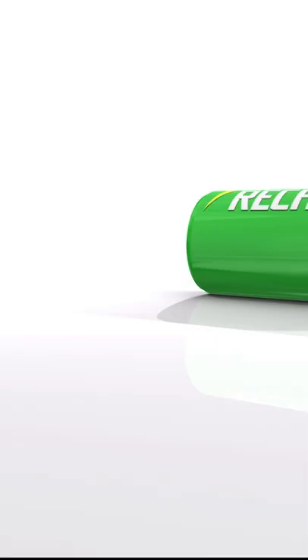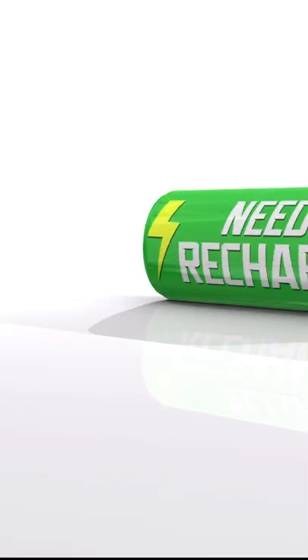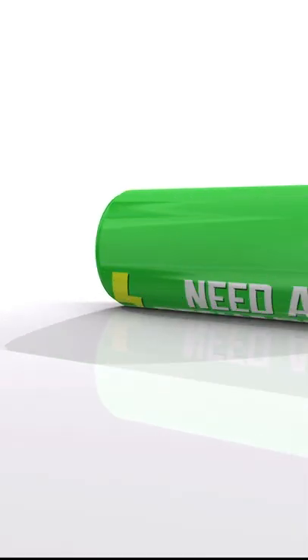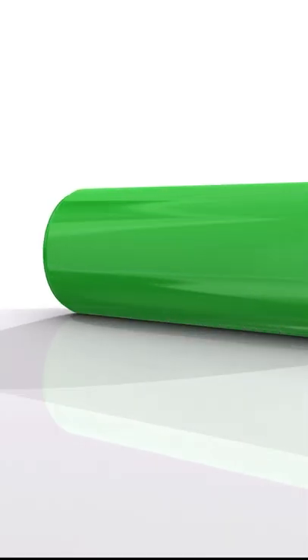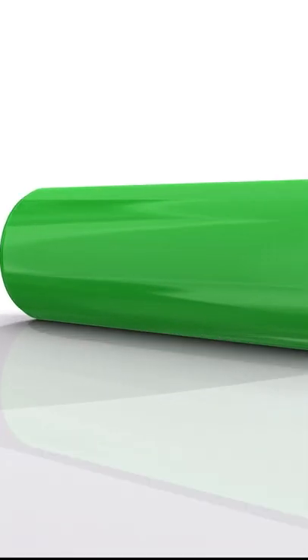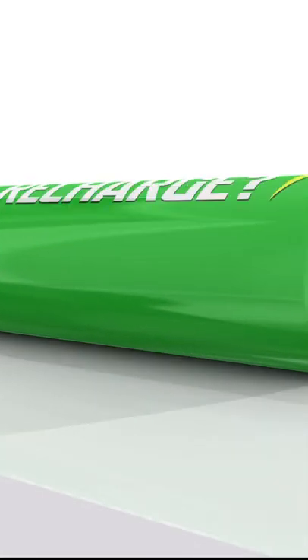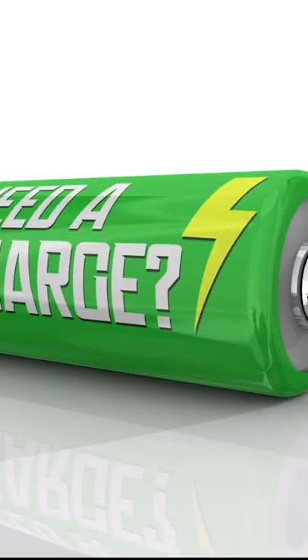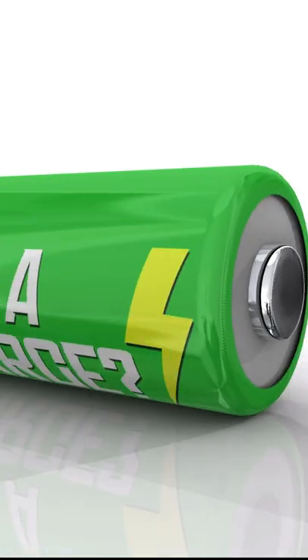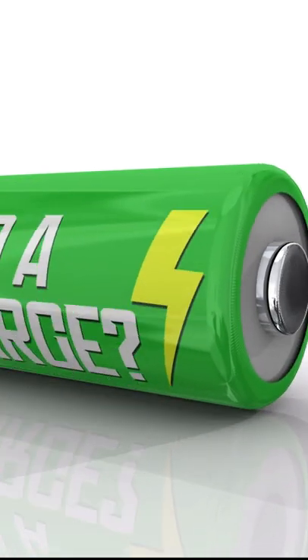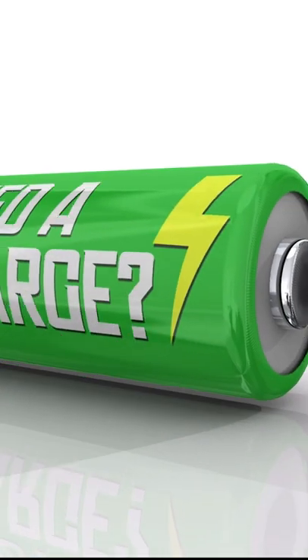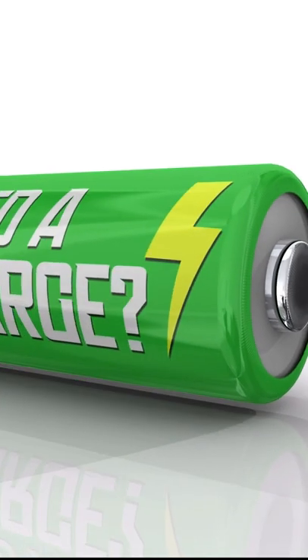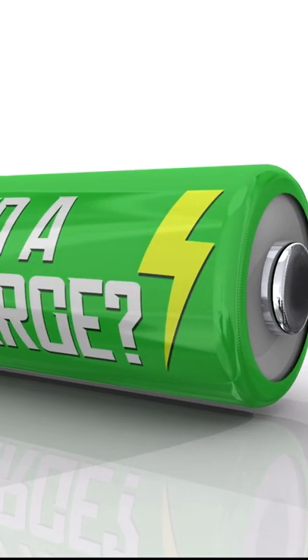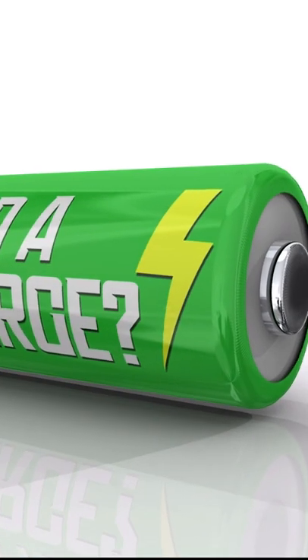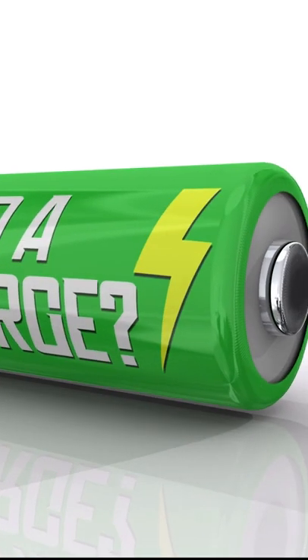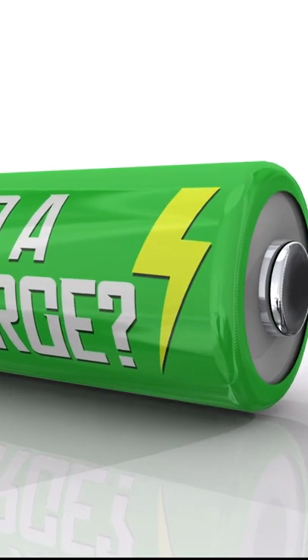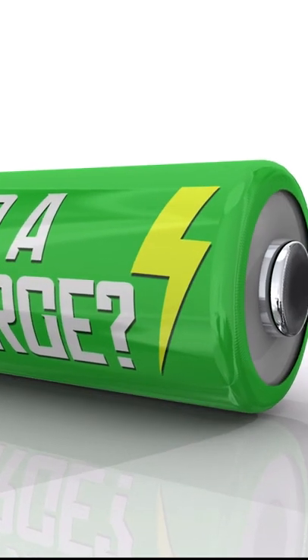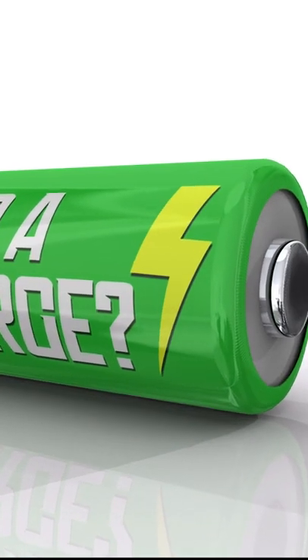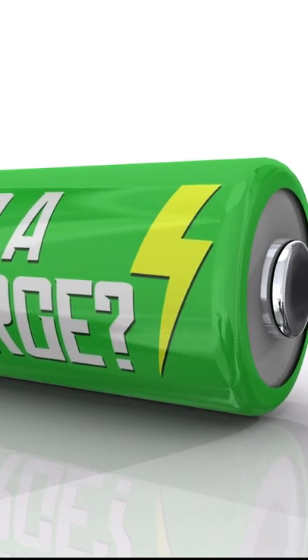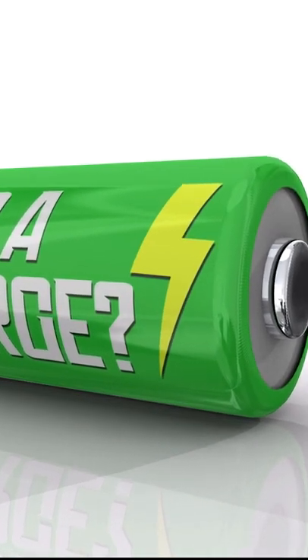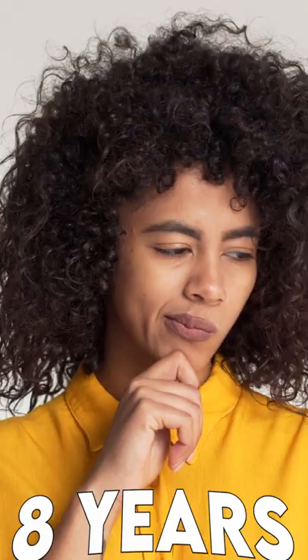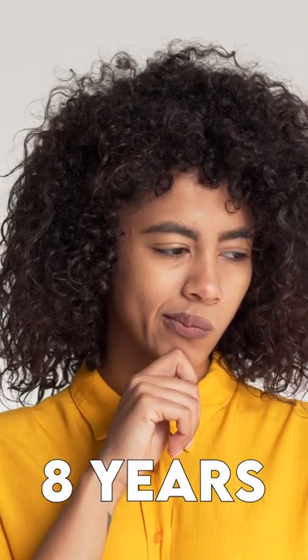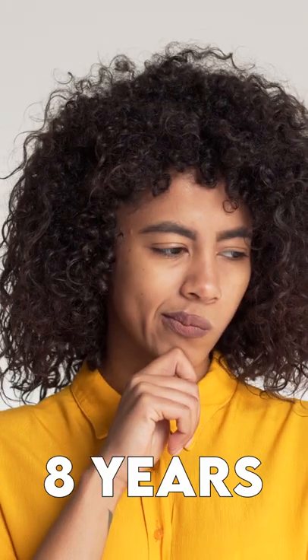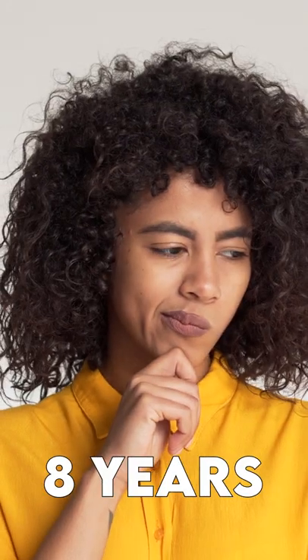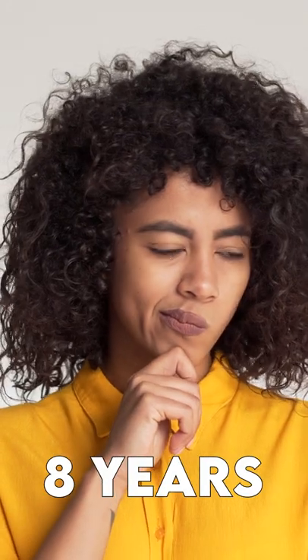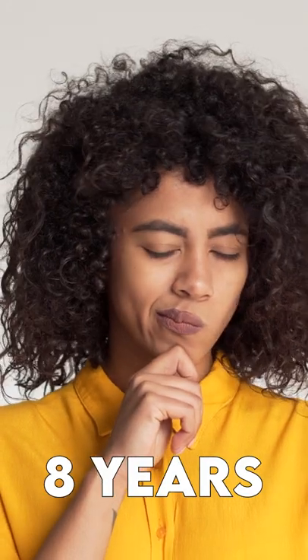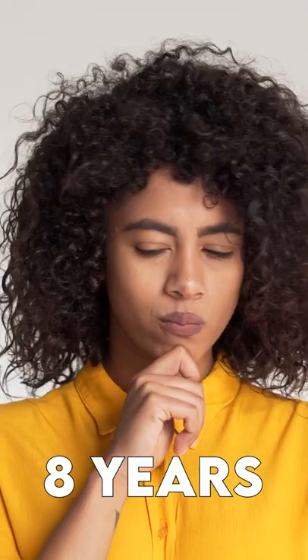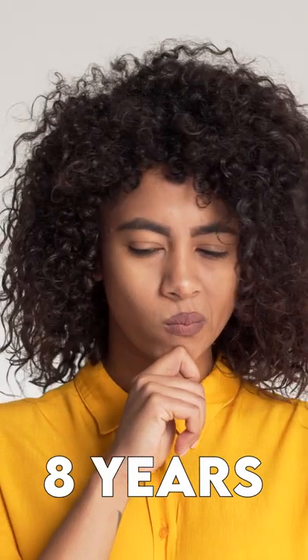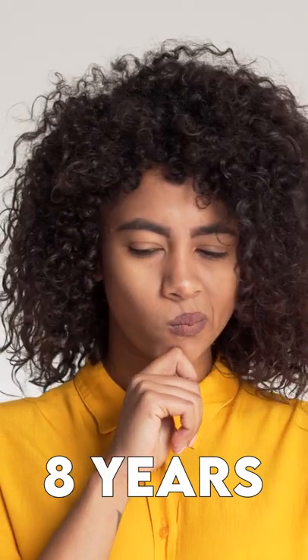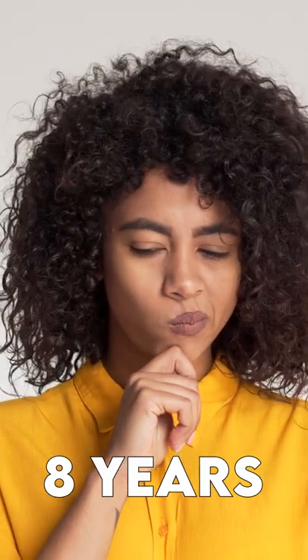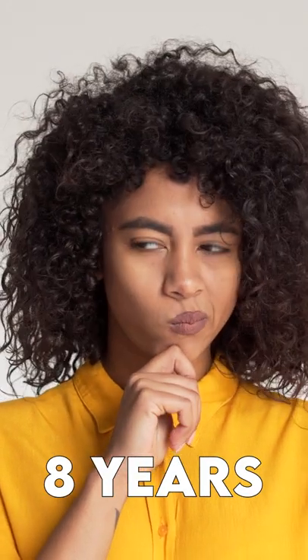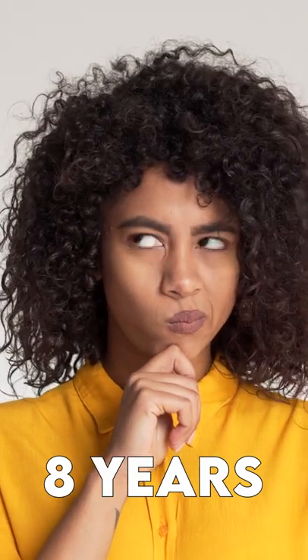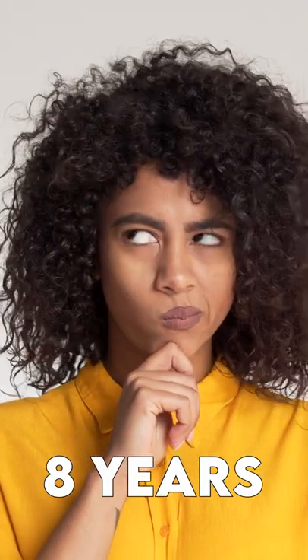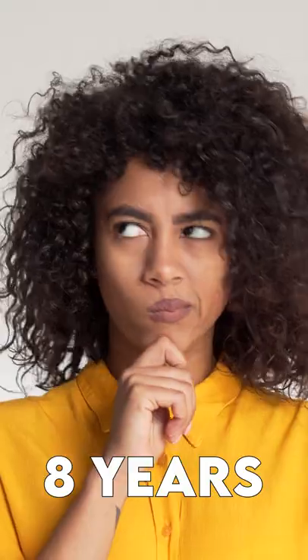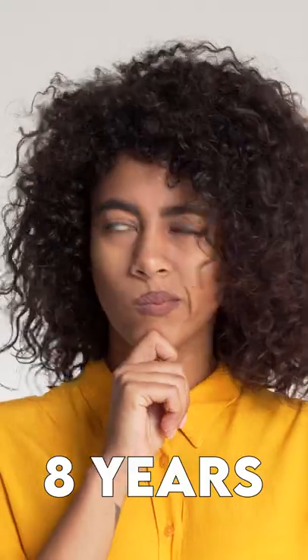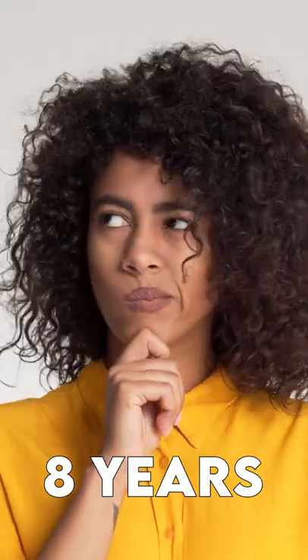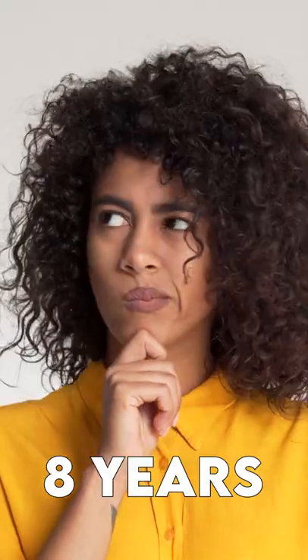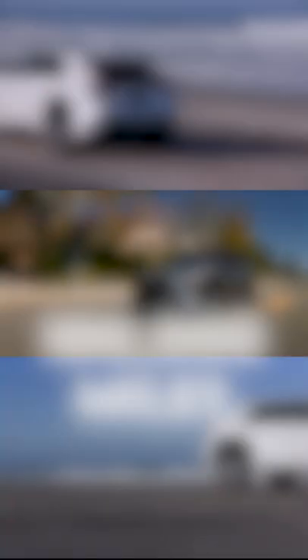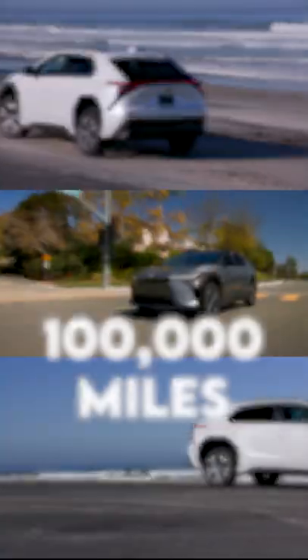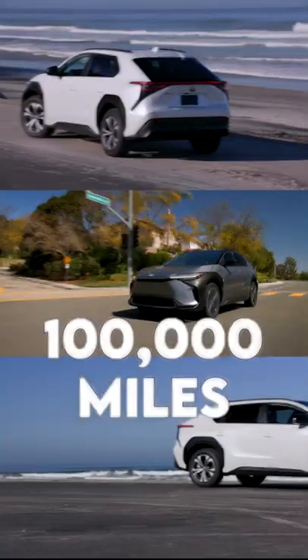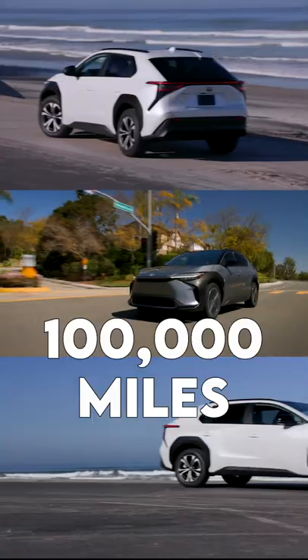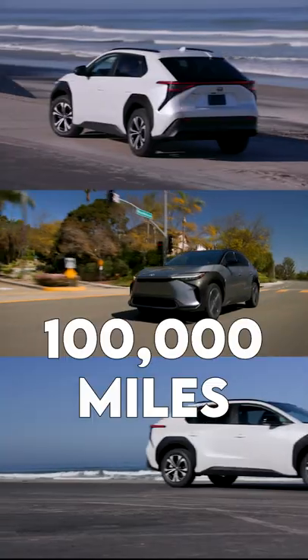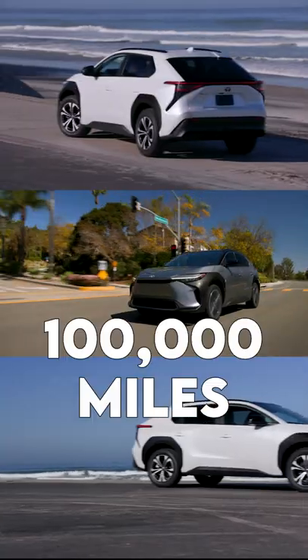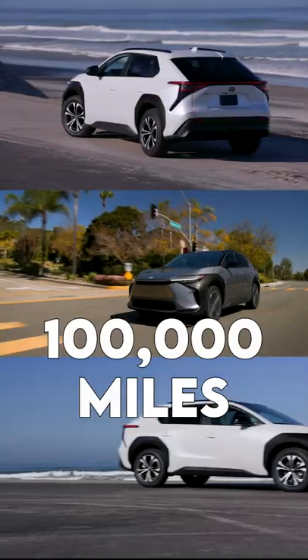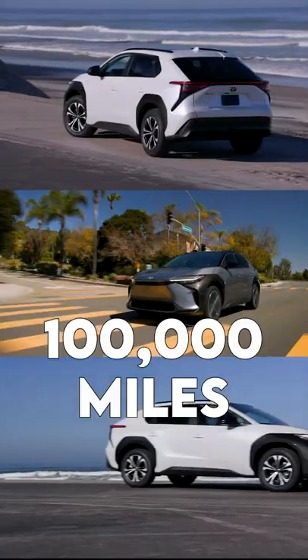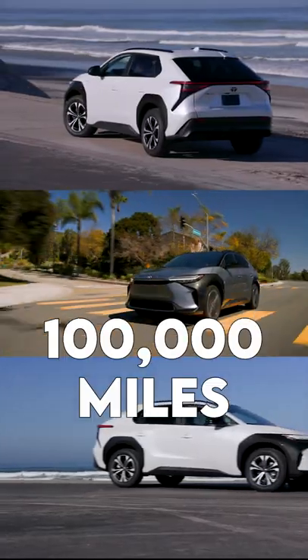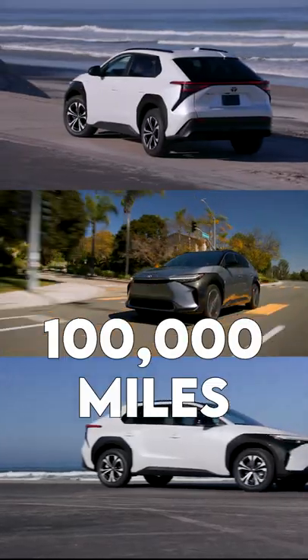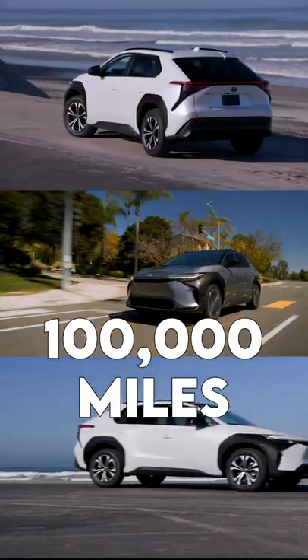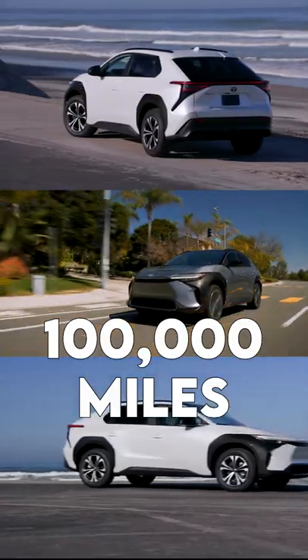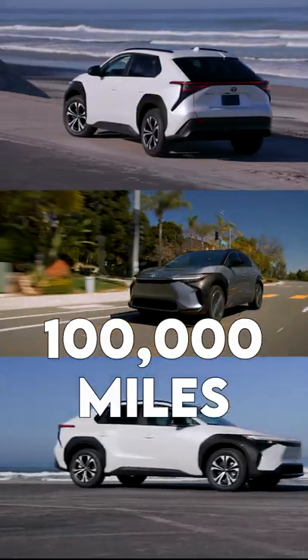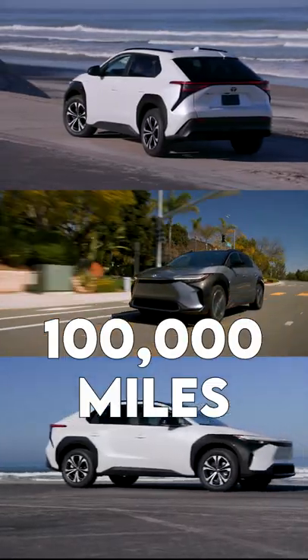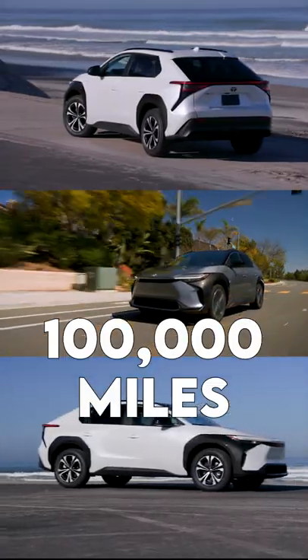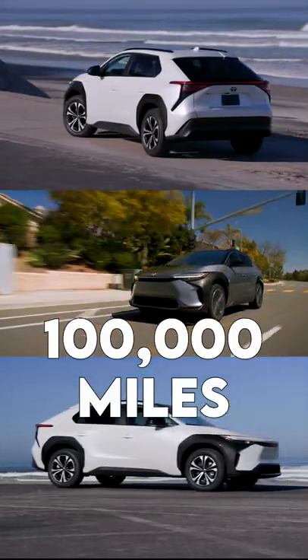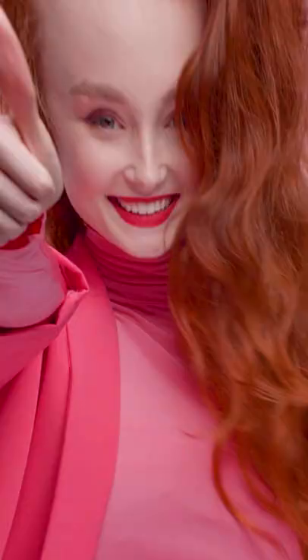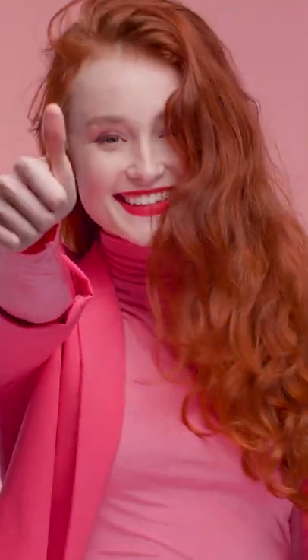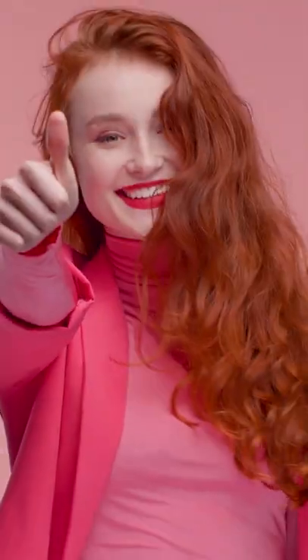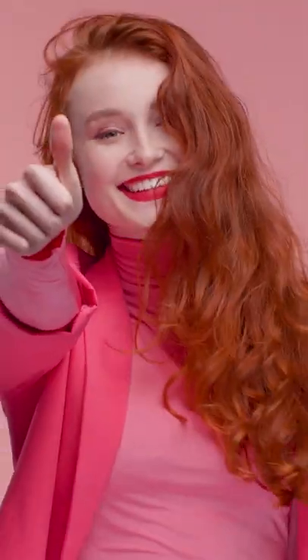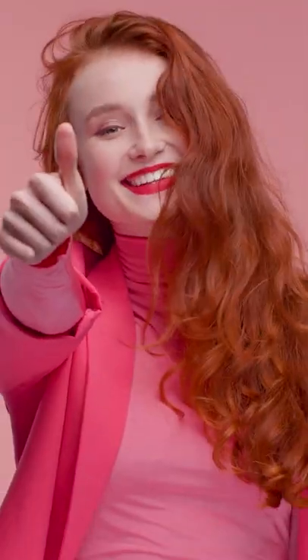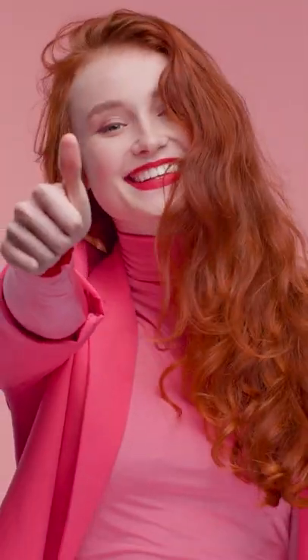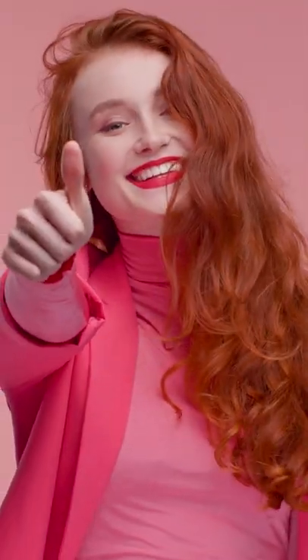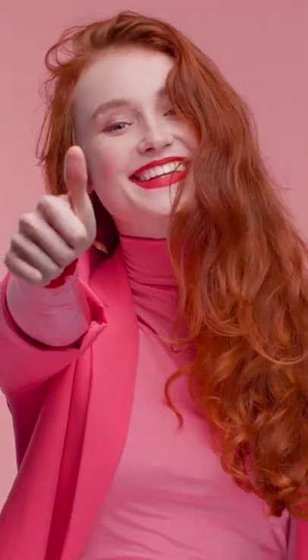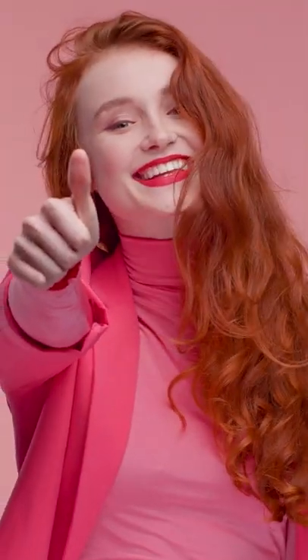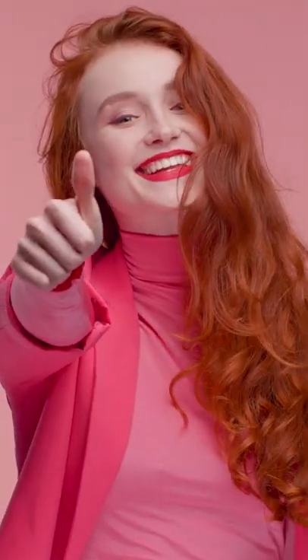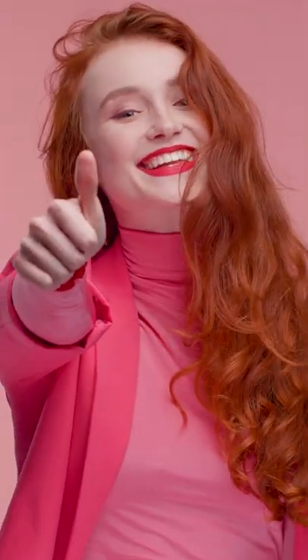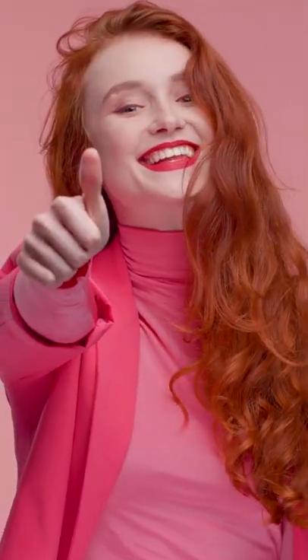The battery will generally have a warranty, which is generally for 8 years or after 100,000 miles, or whichever comes first.